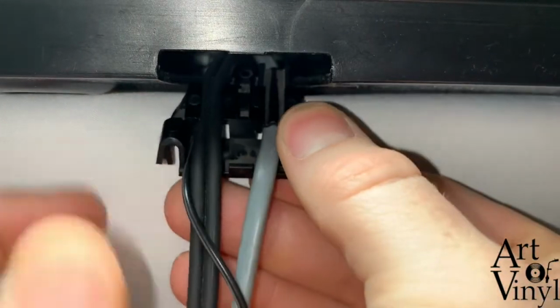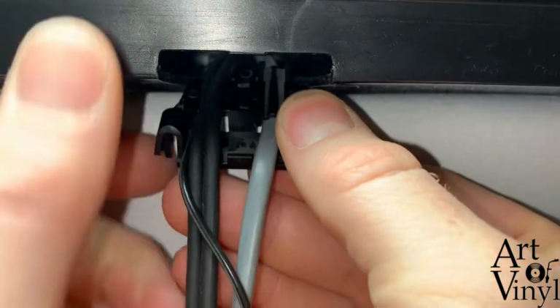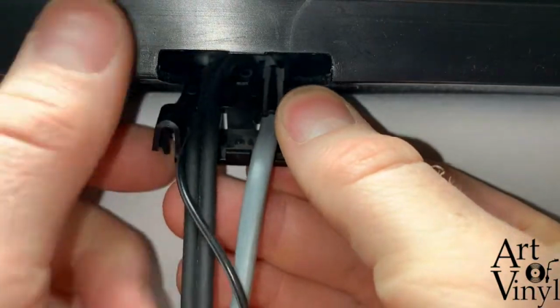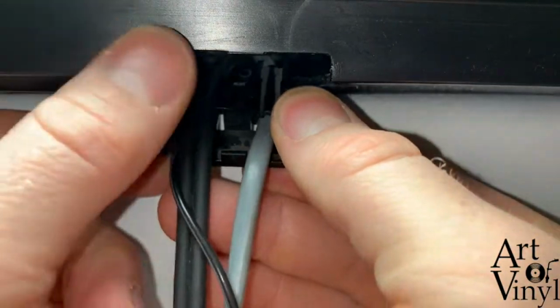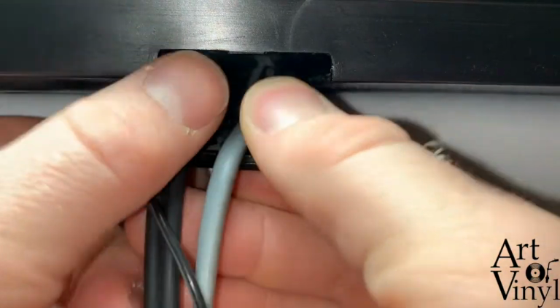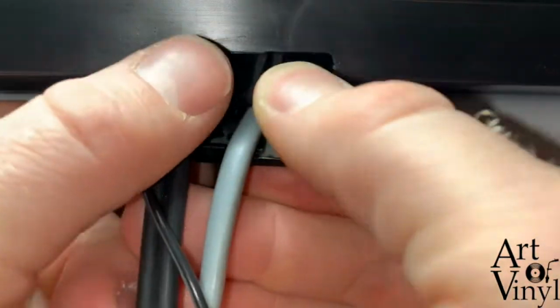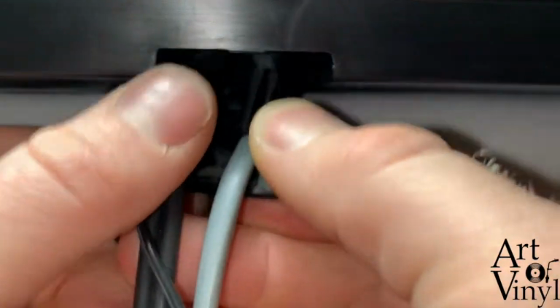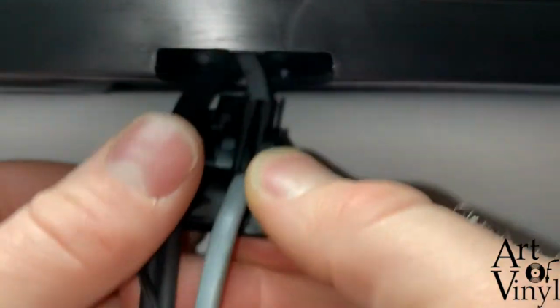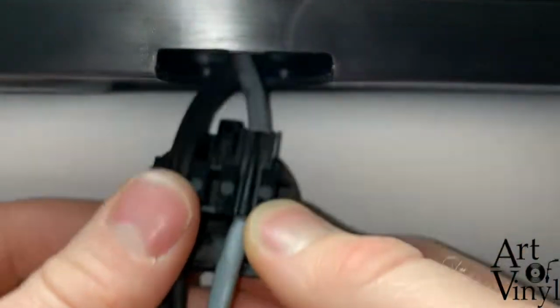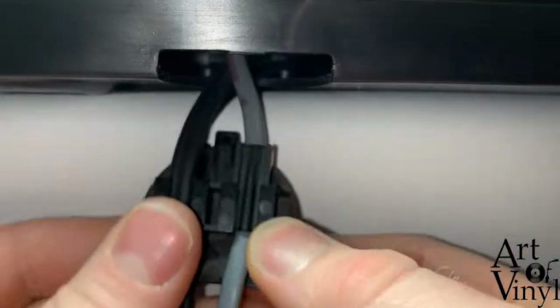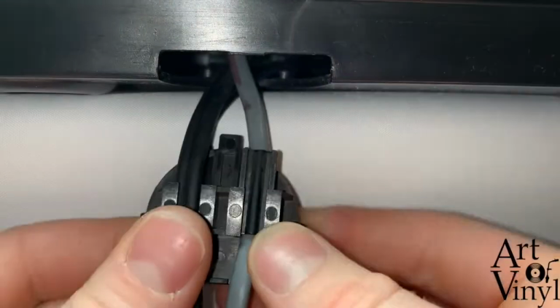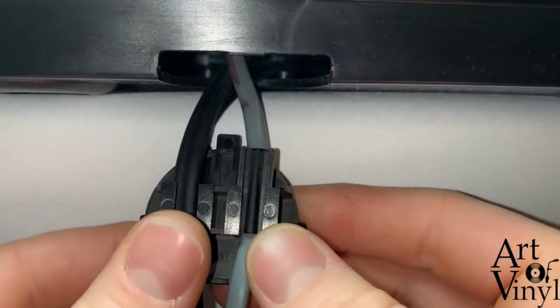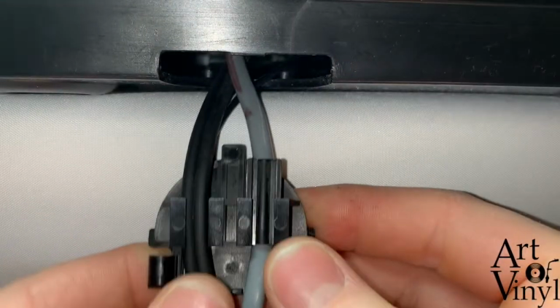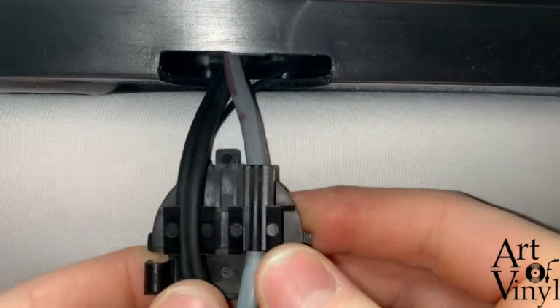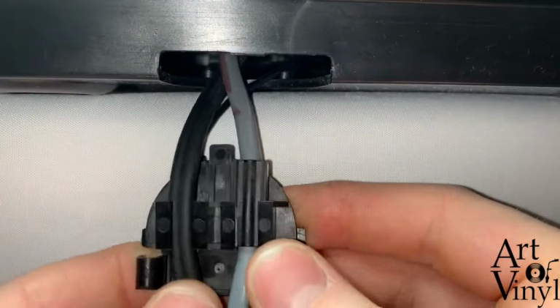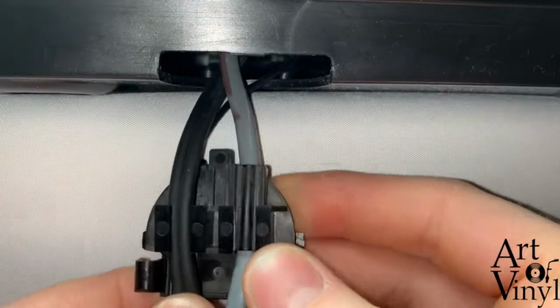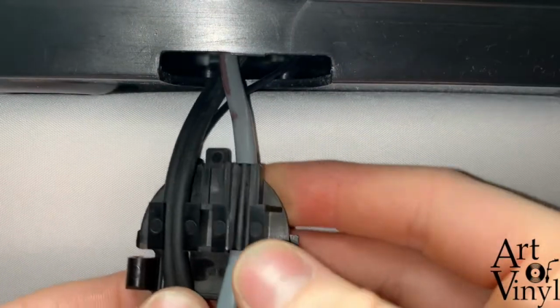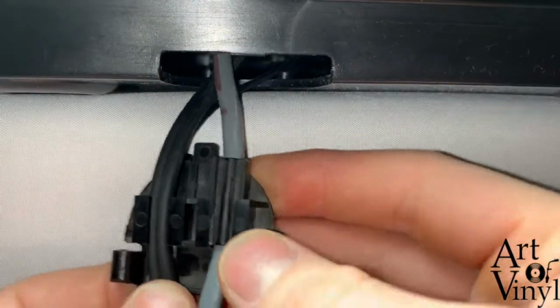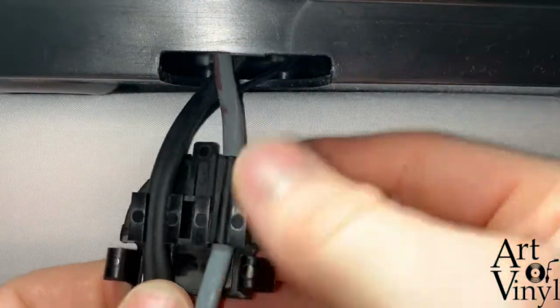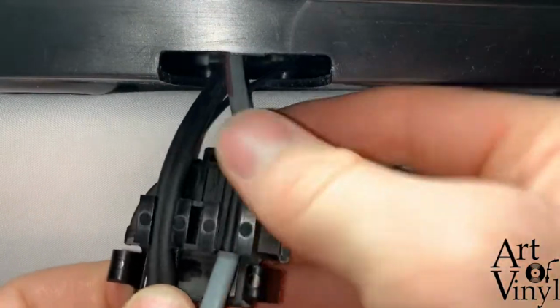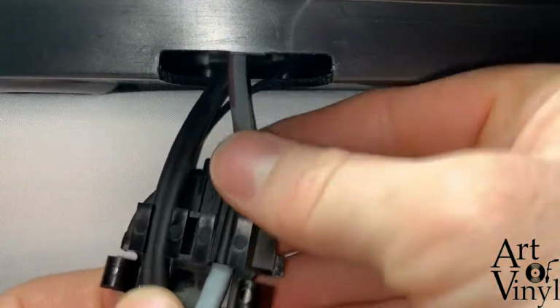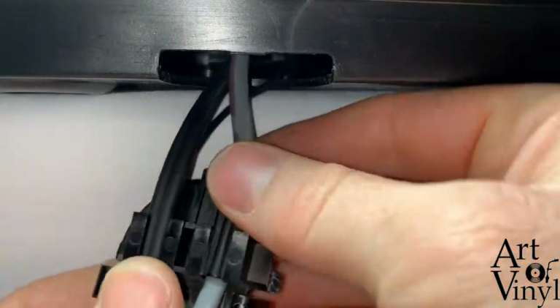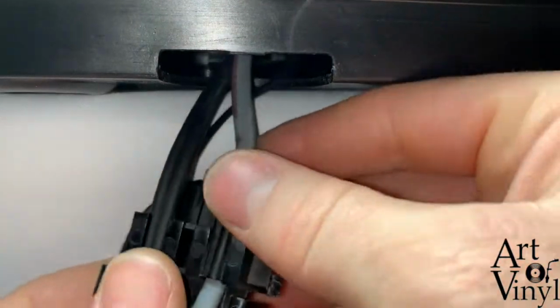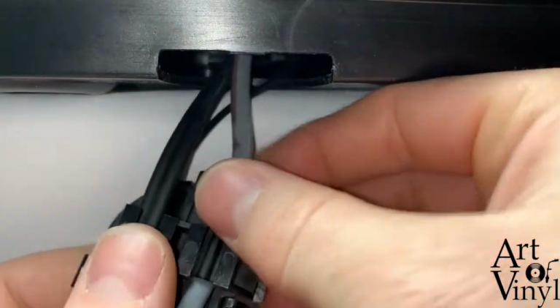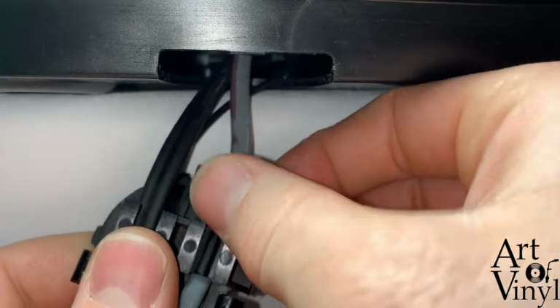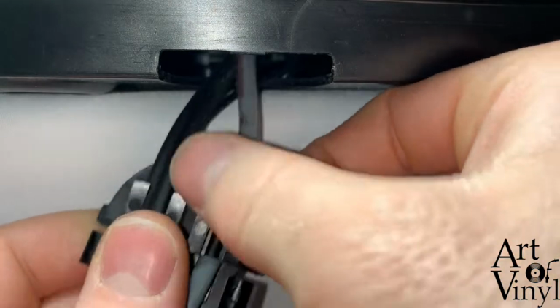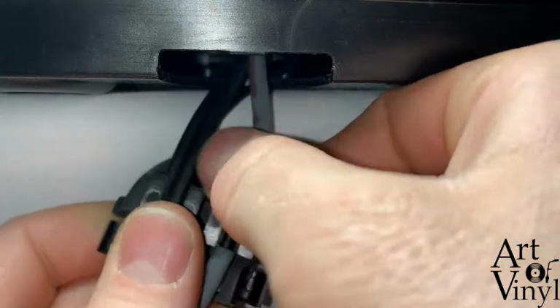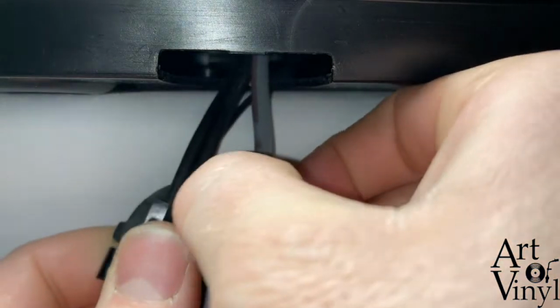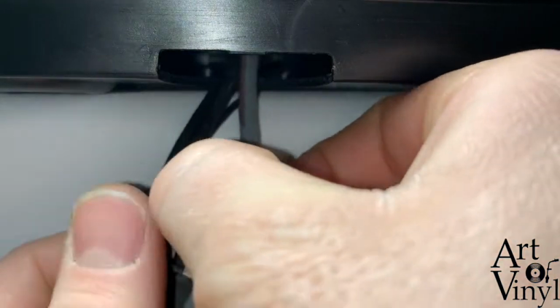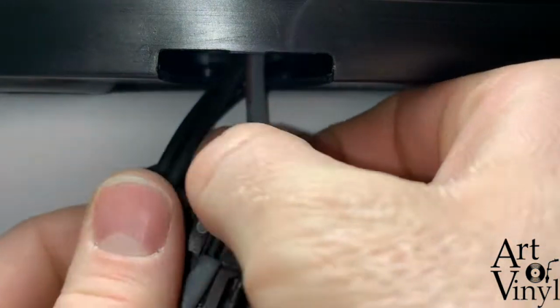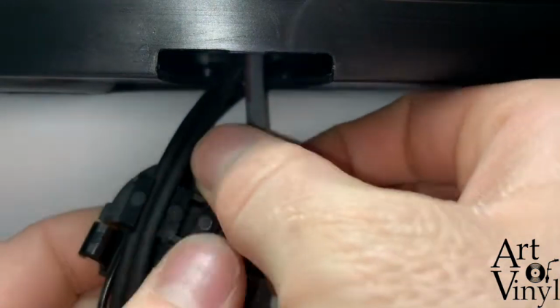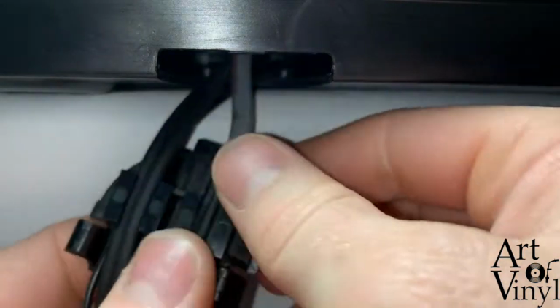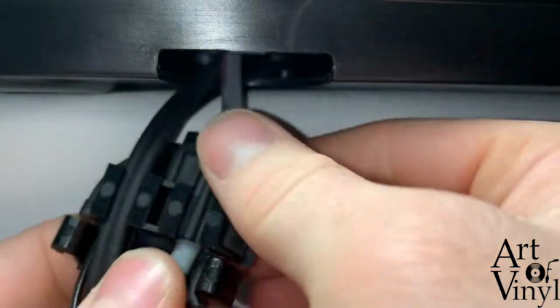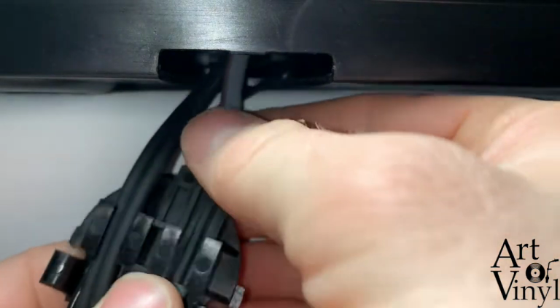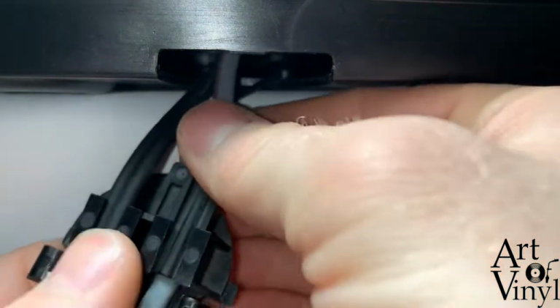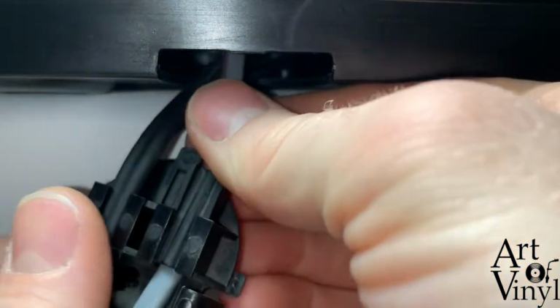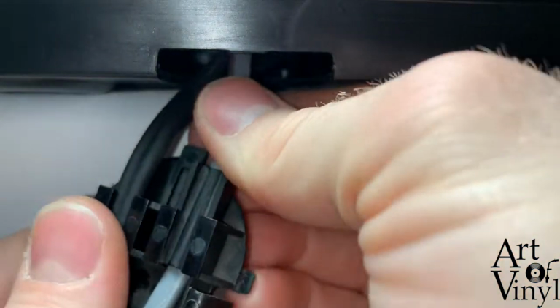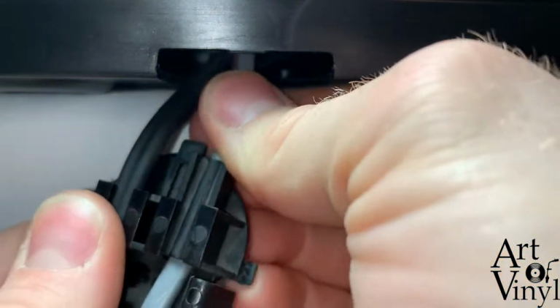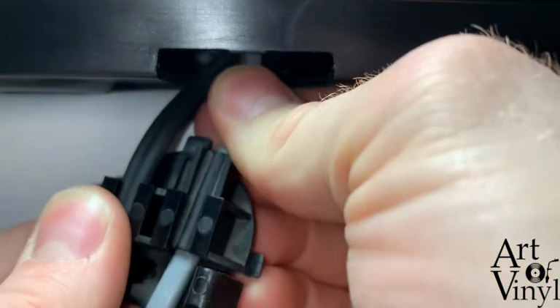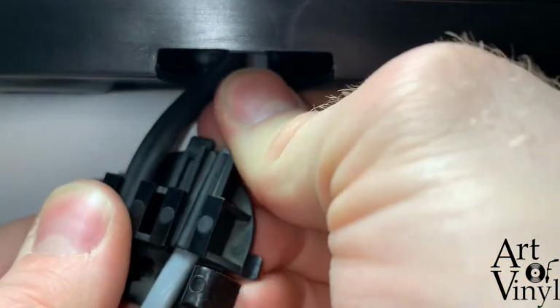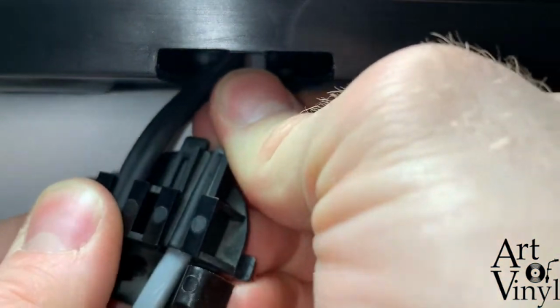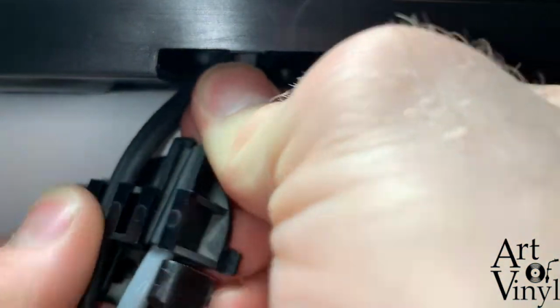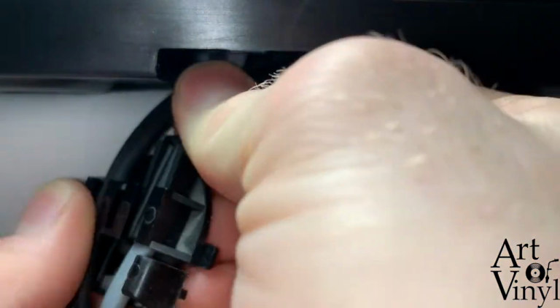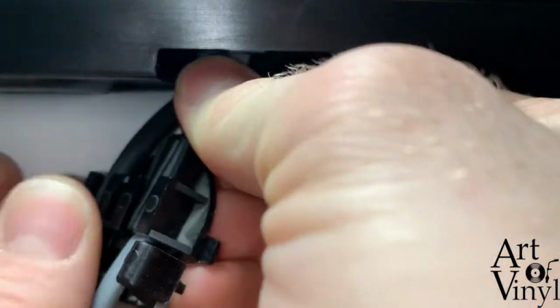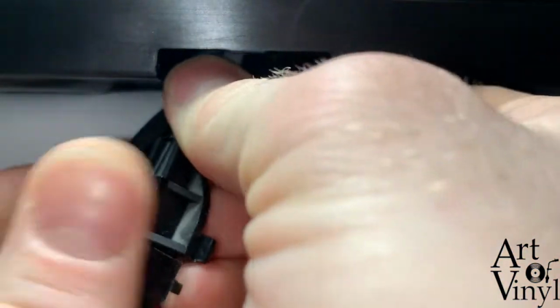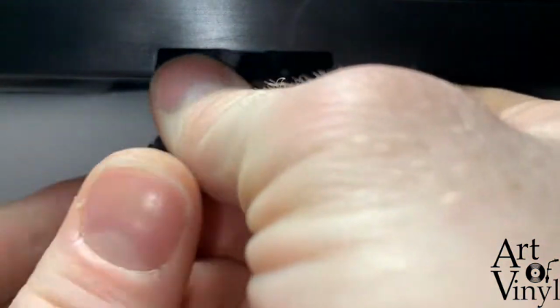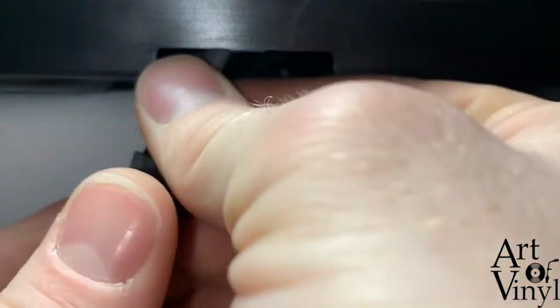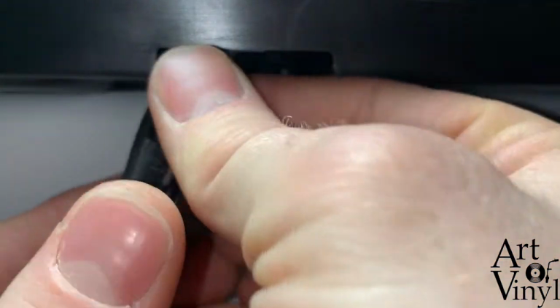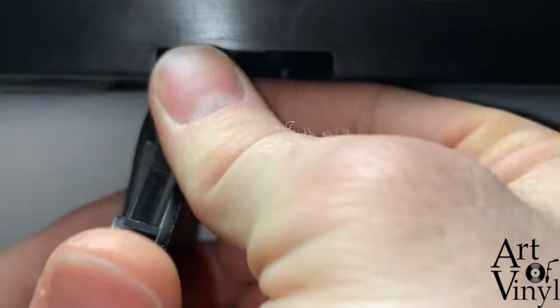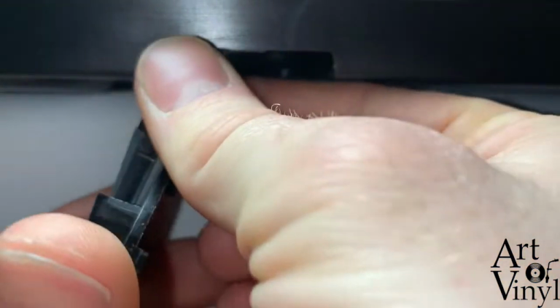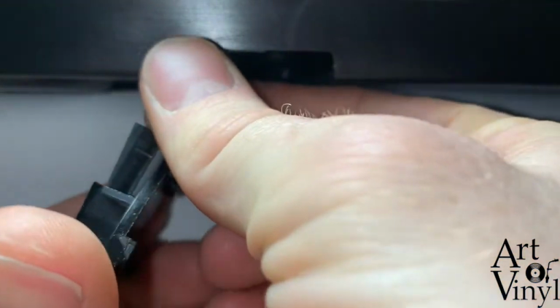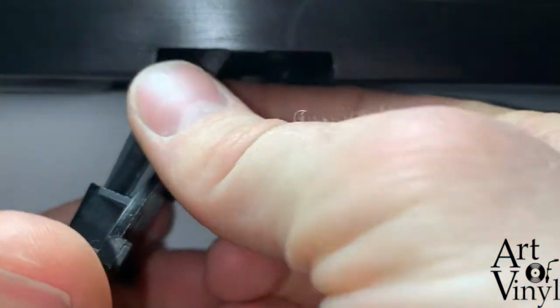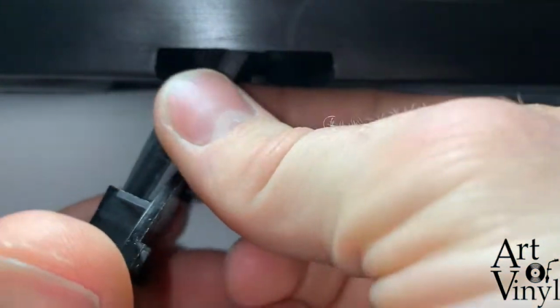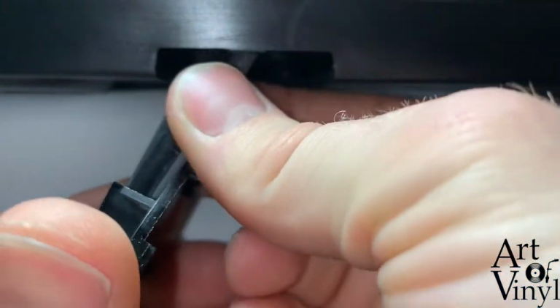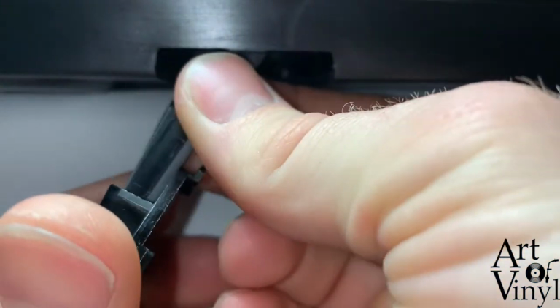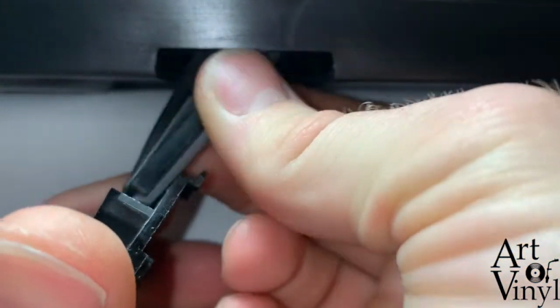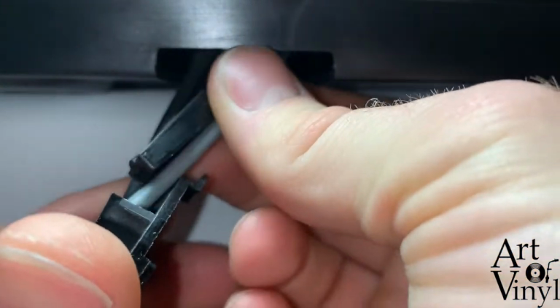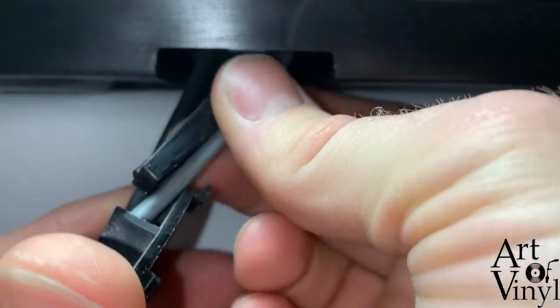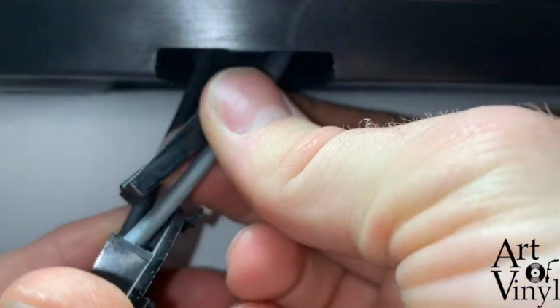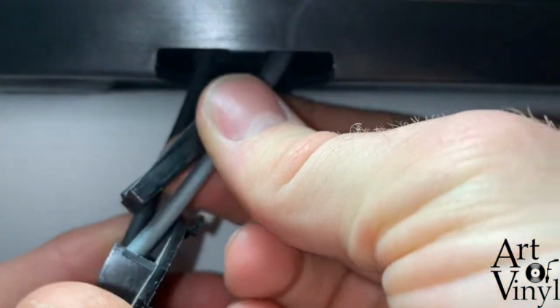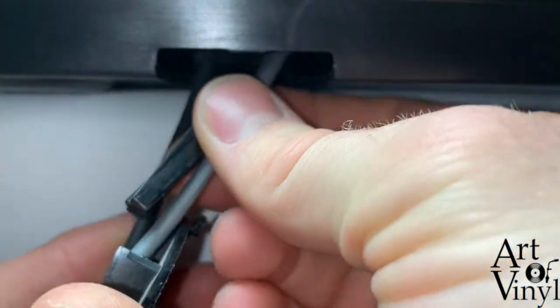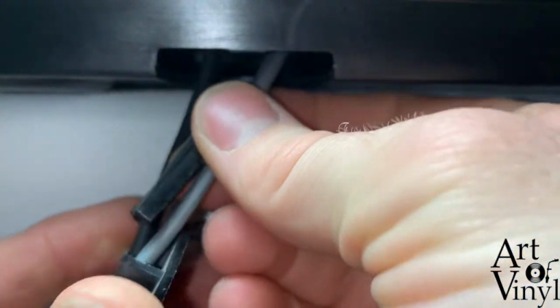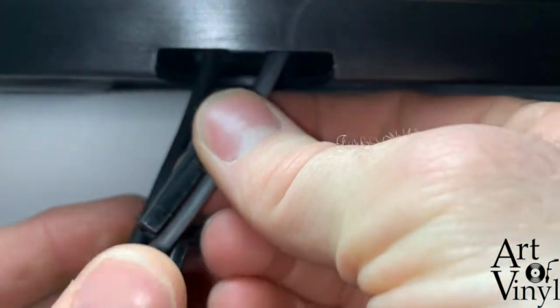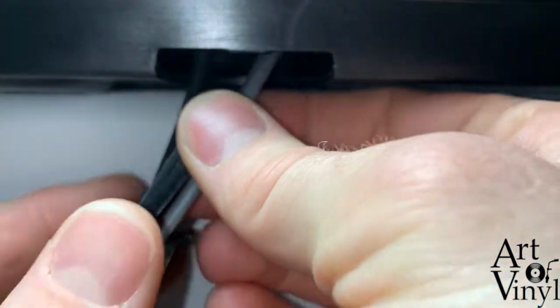The next step is to take it out and slide this plastic part out of there.